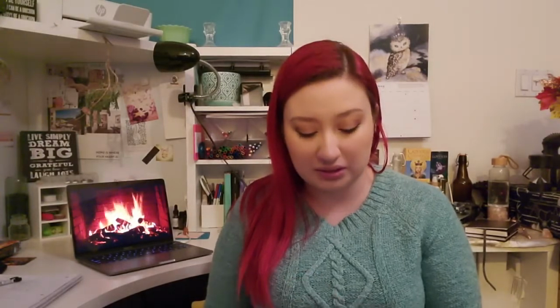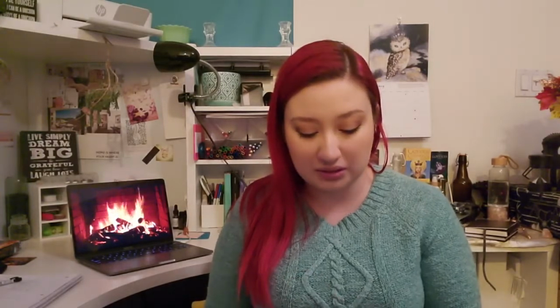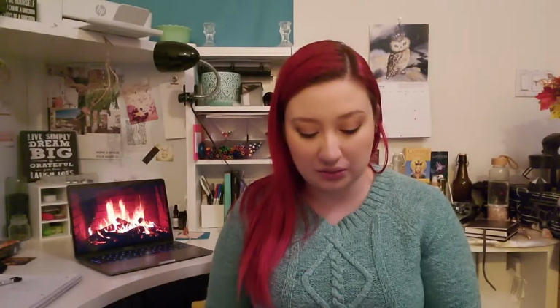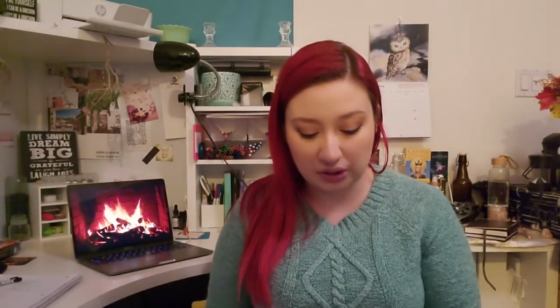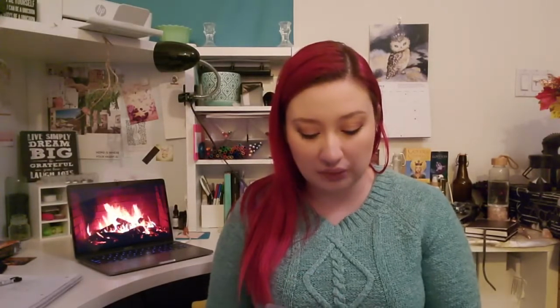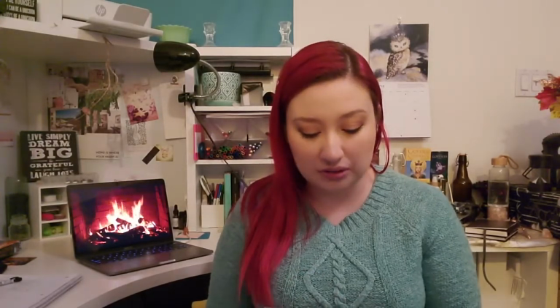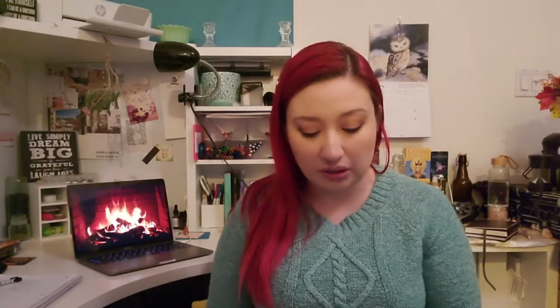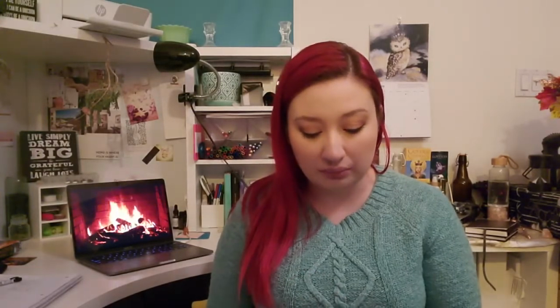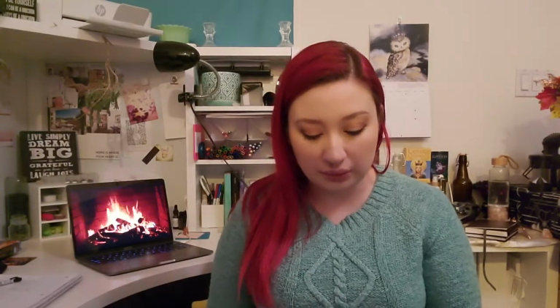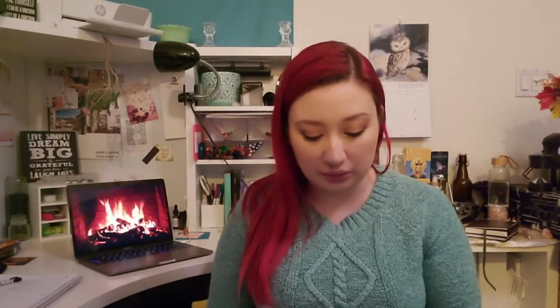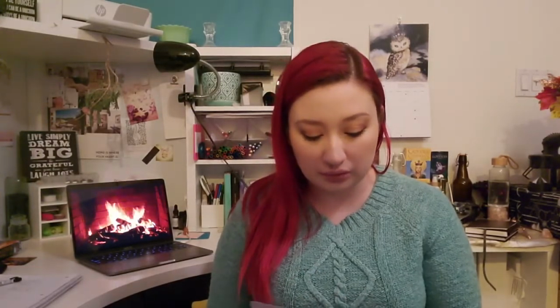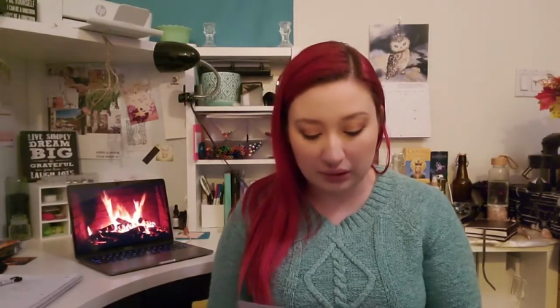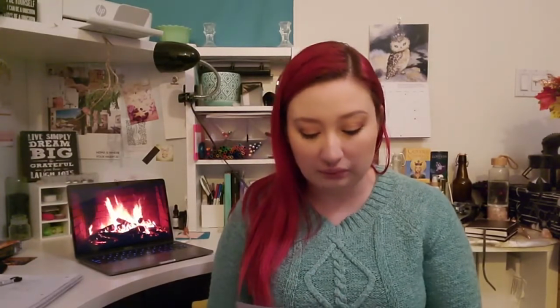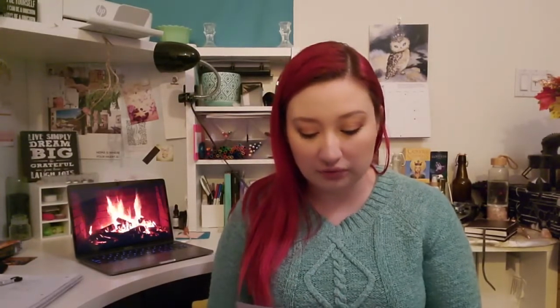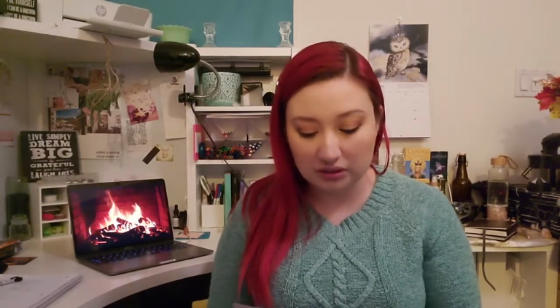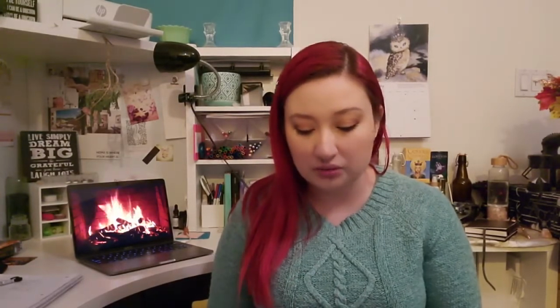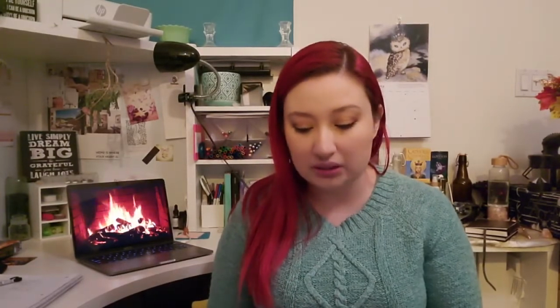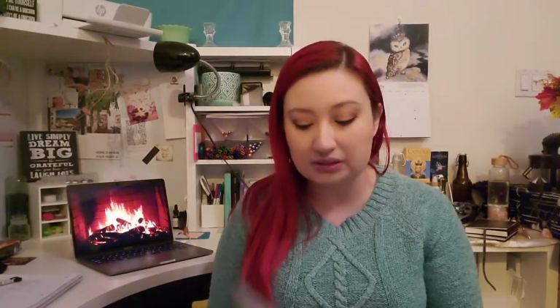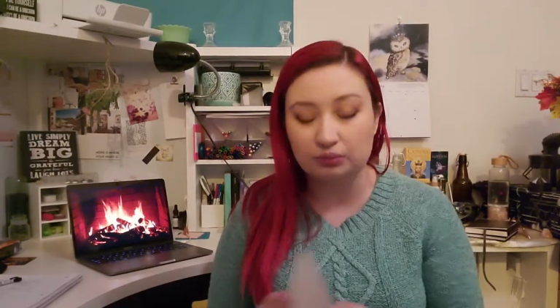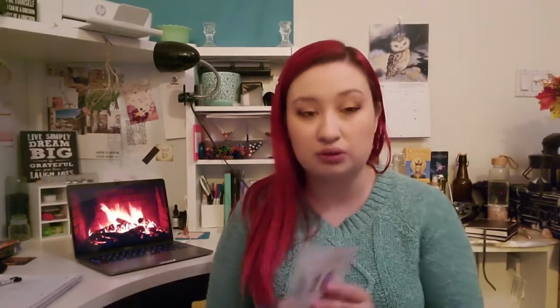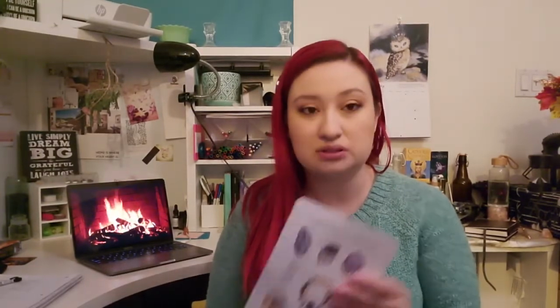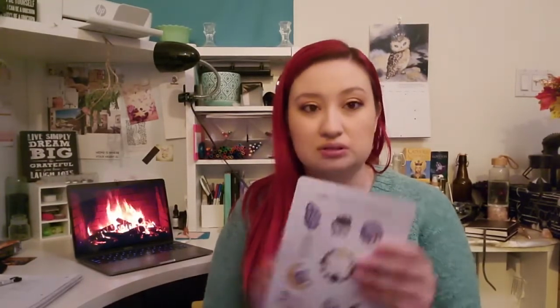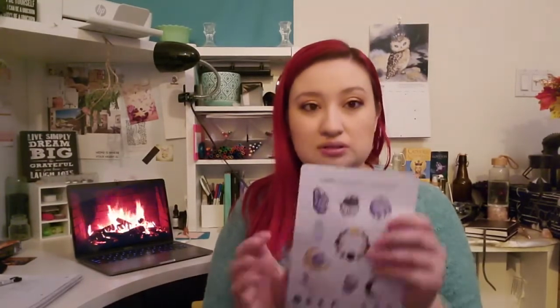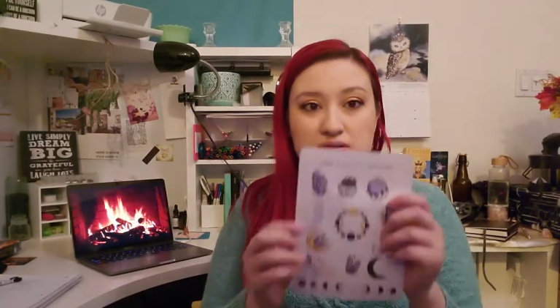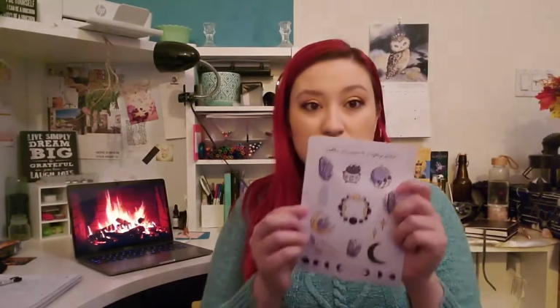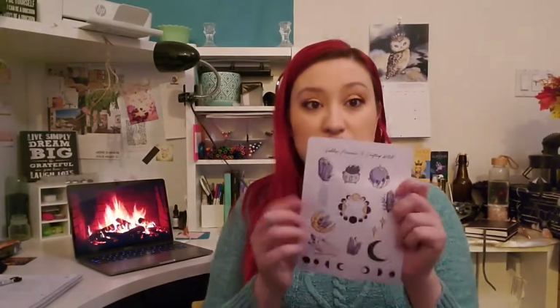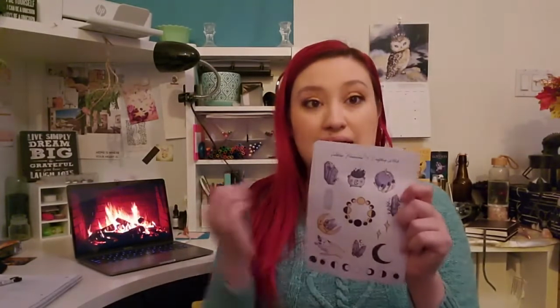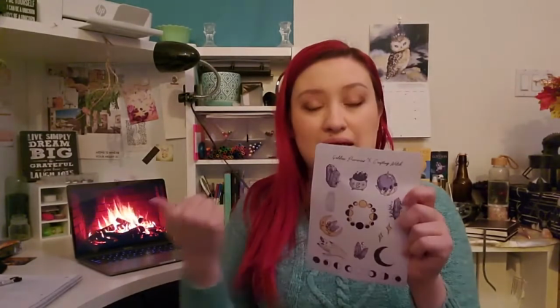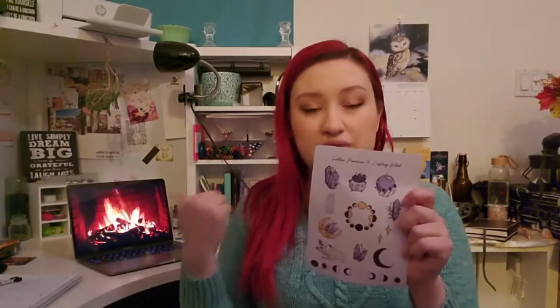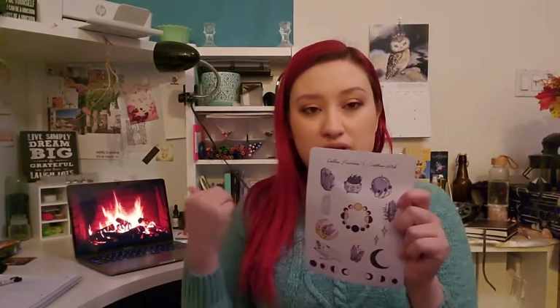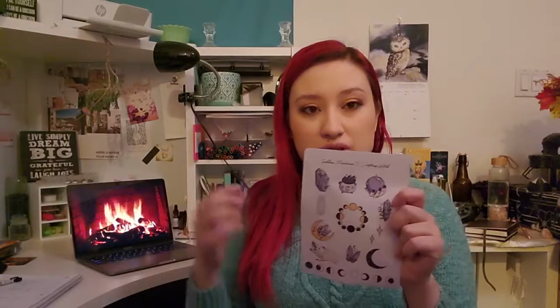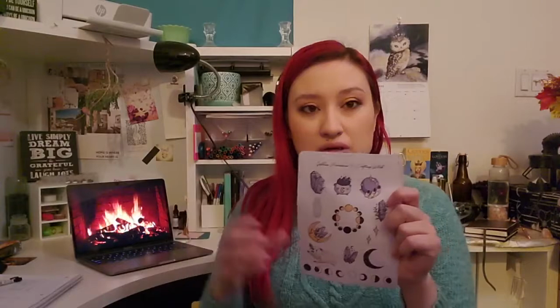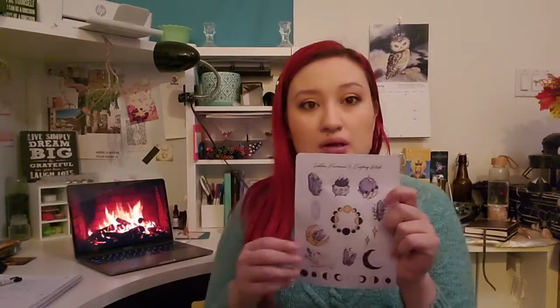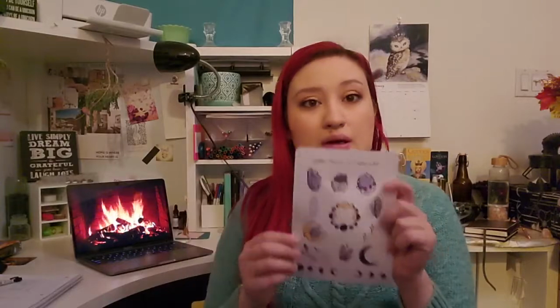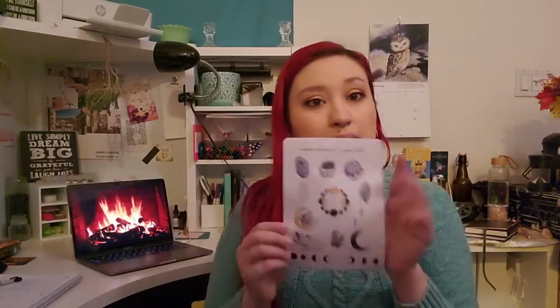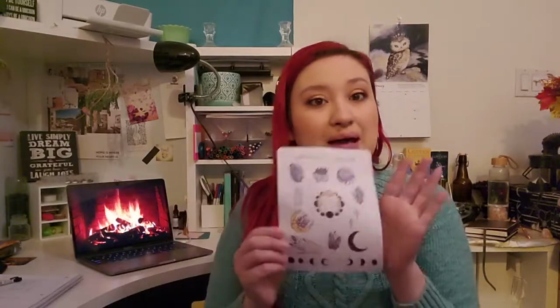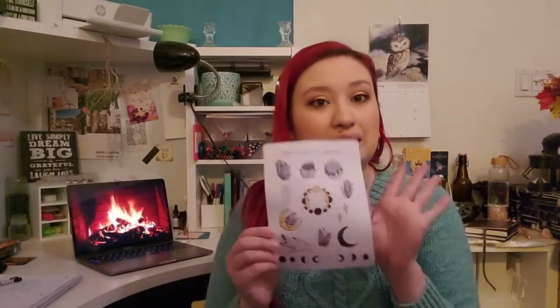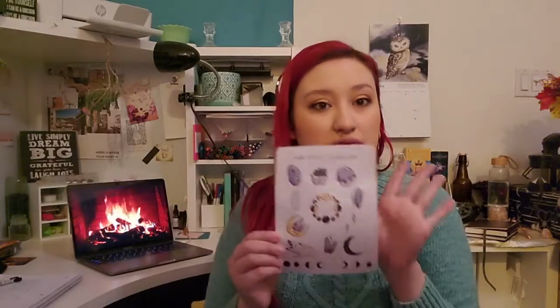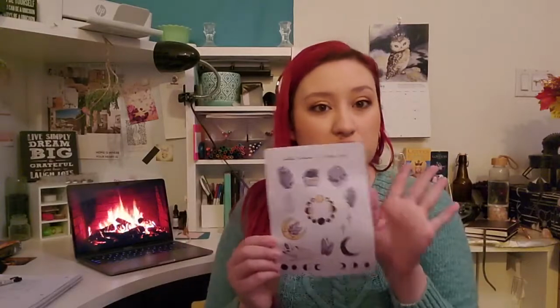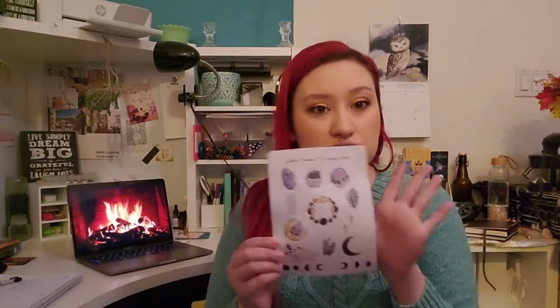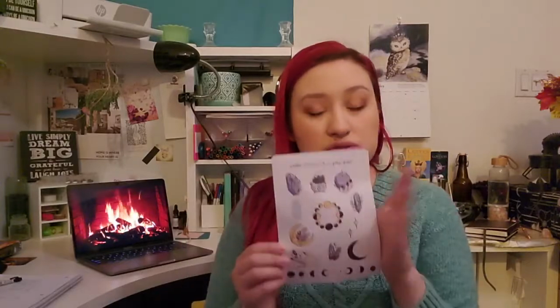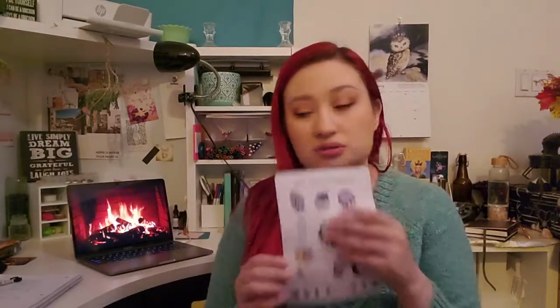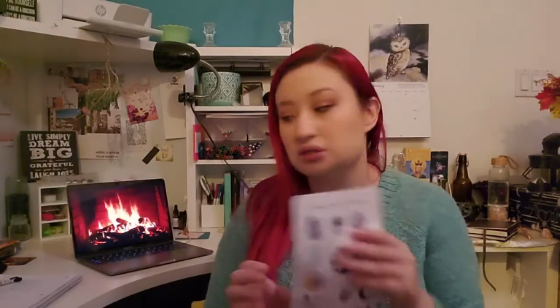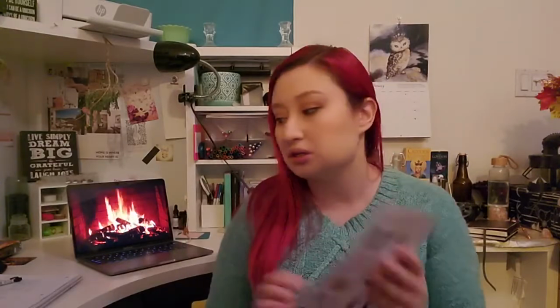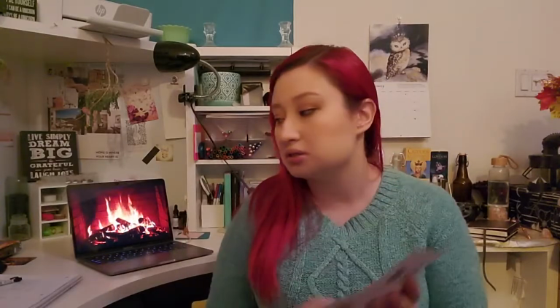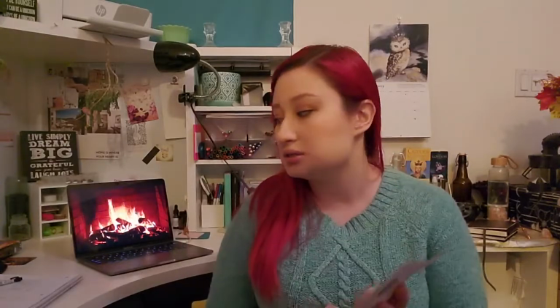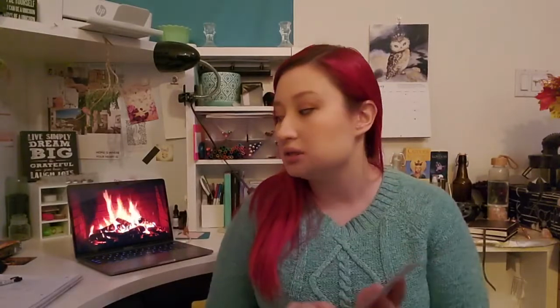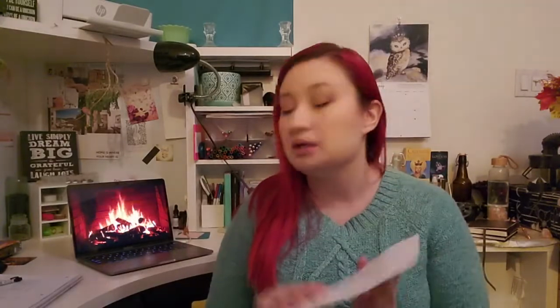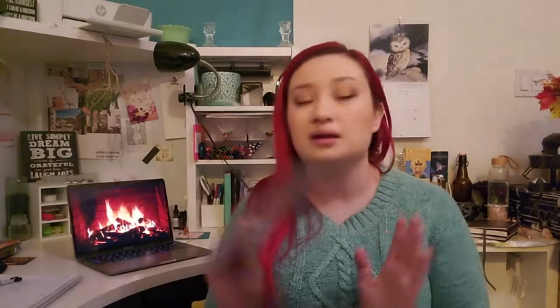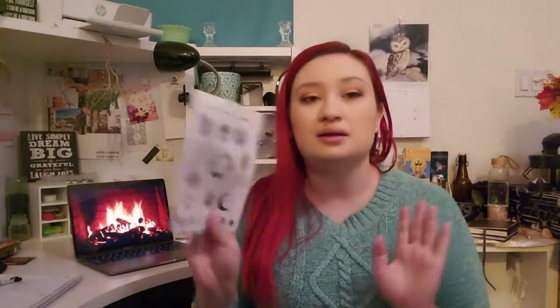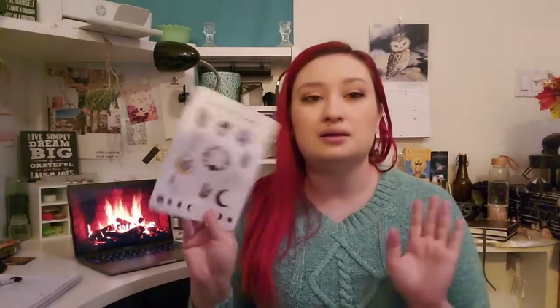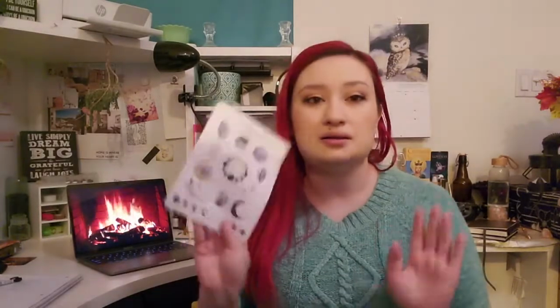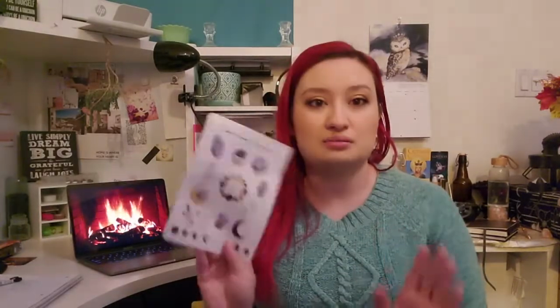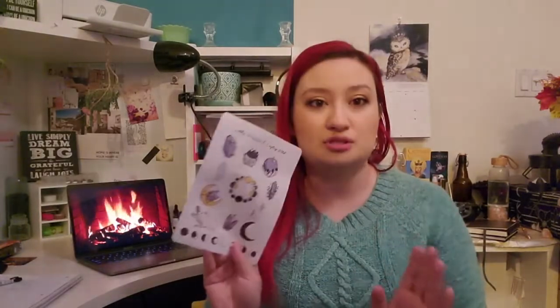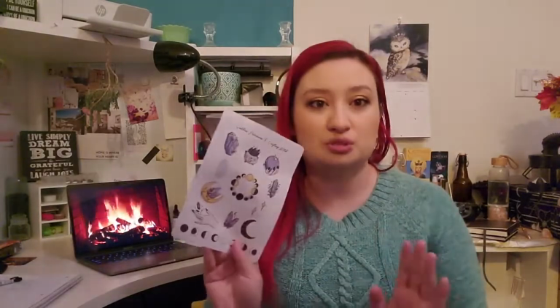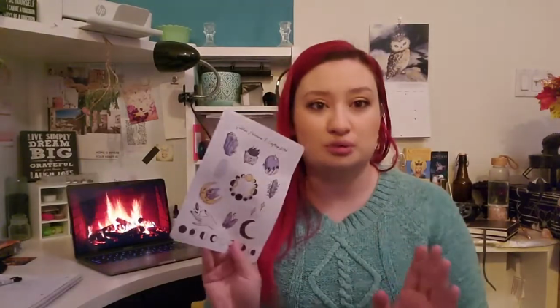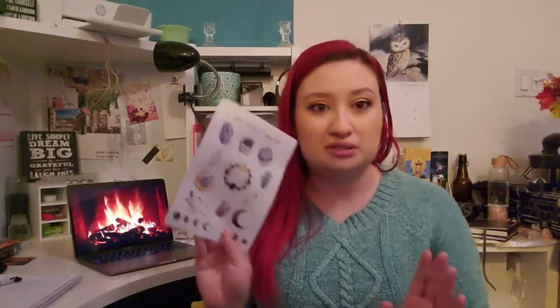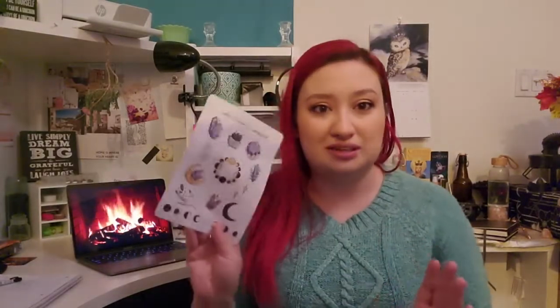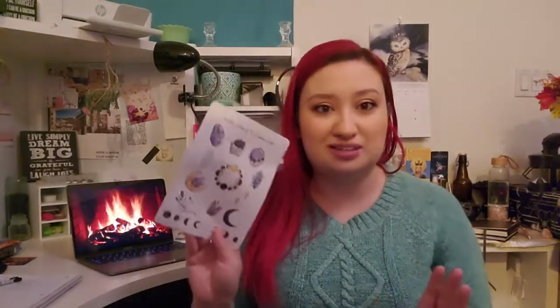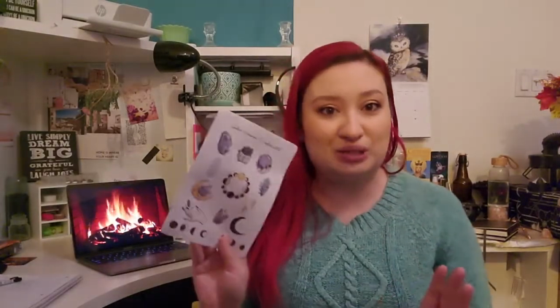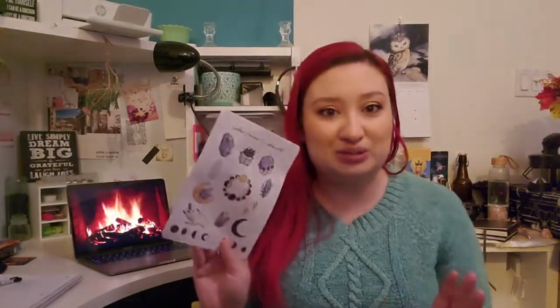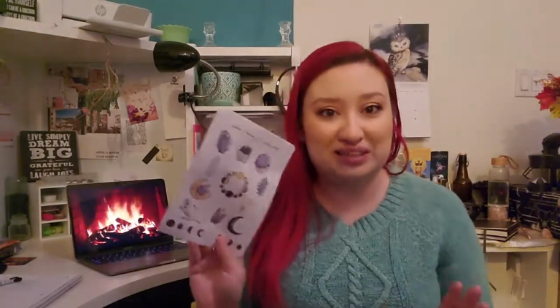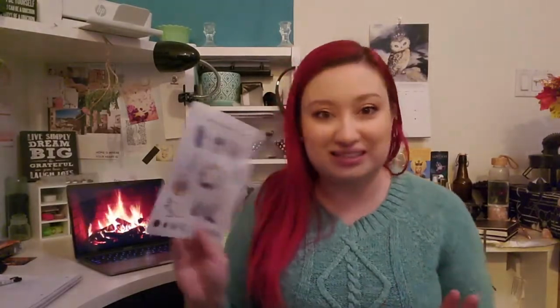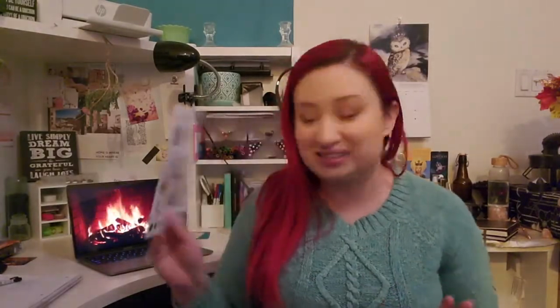This is so cute — it's all moon themed with some crystals. I have another pack of crystal stickers too. Super excited to use this.